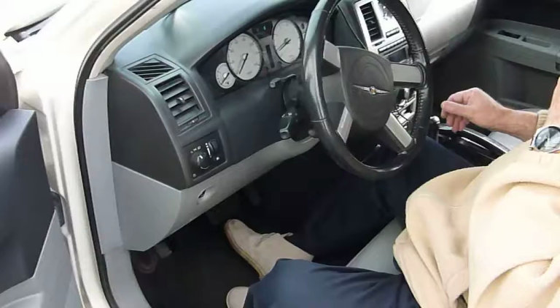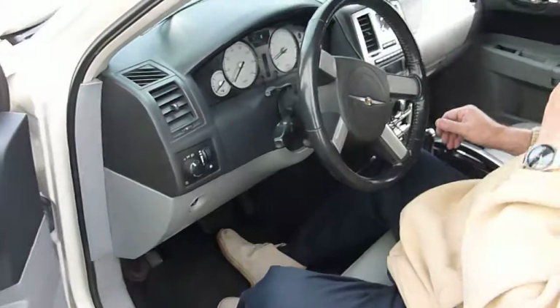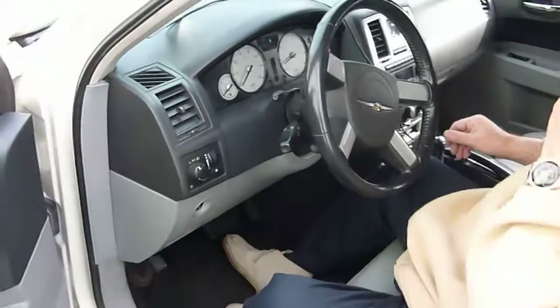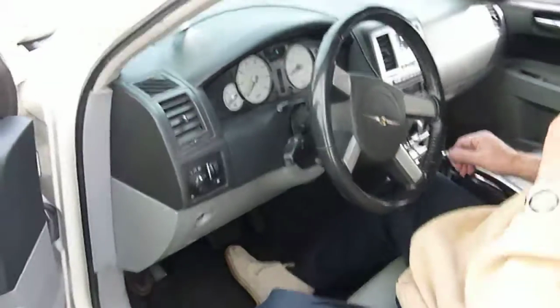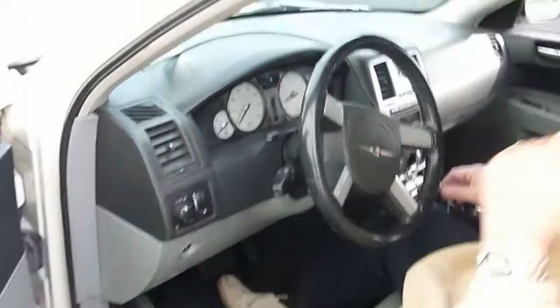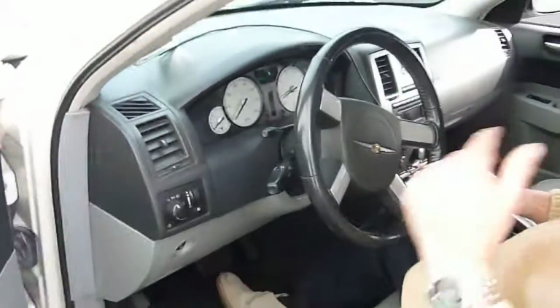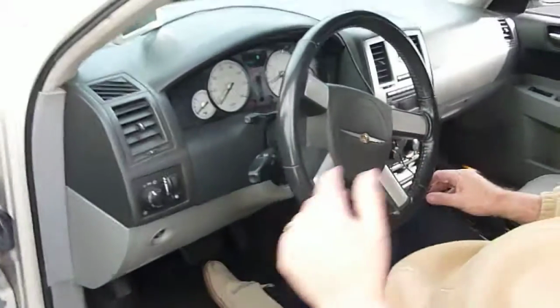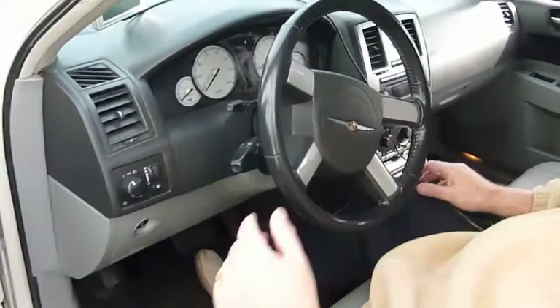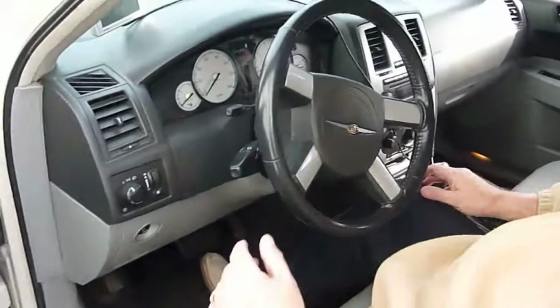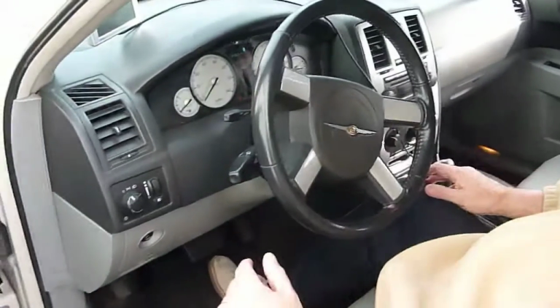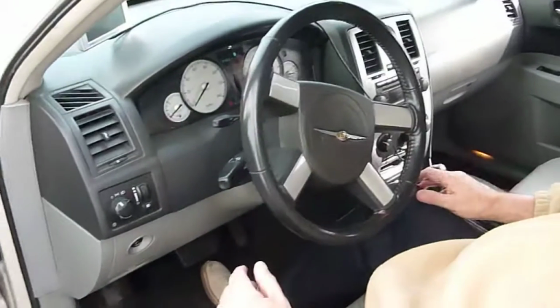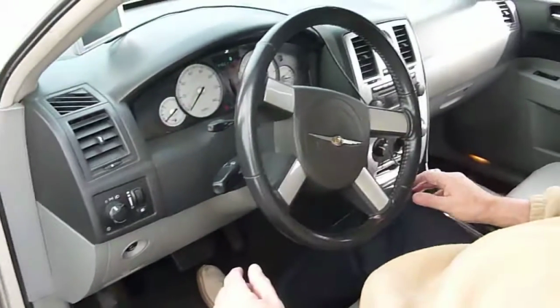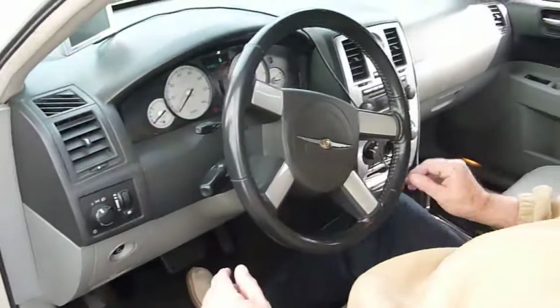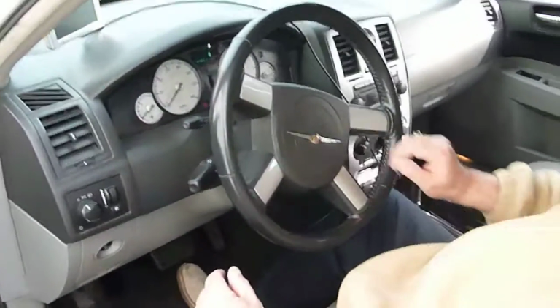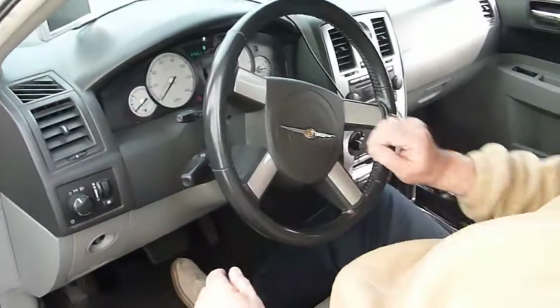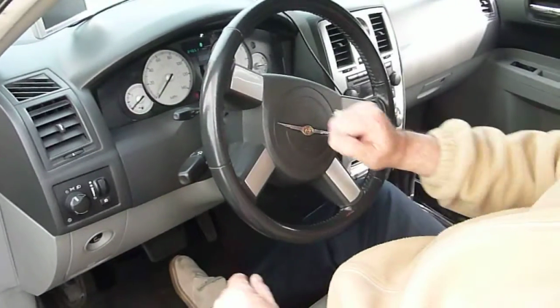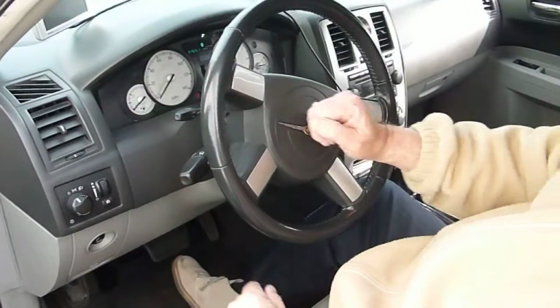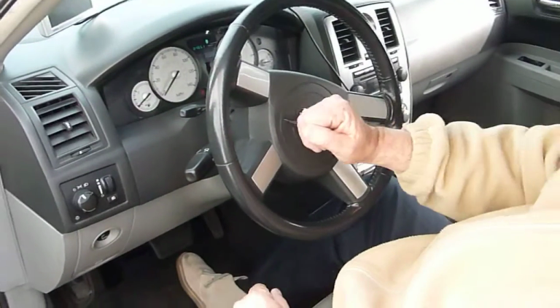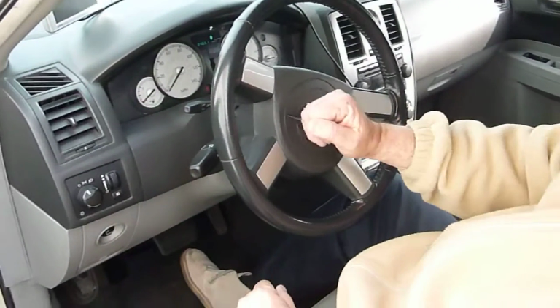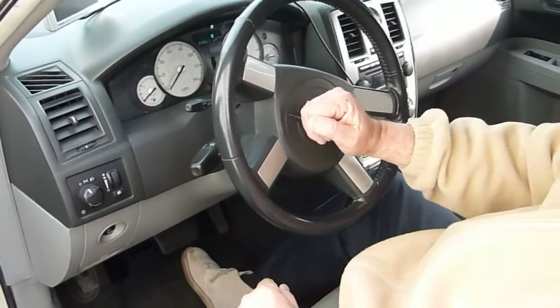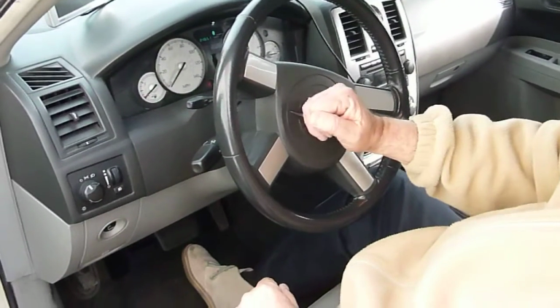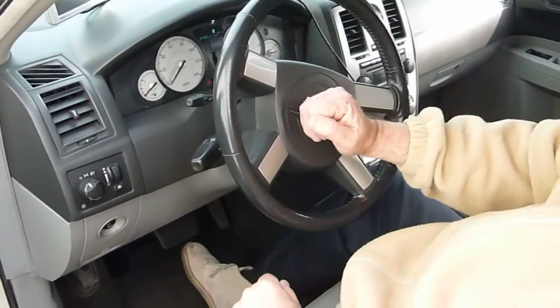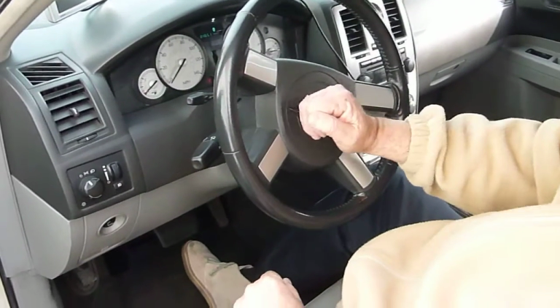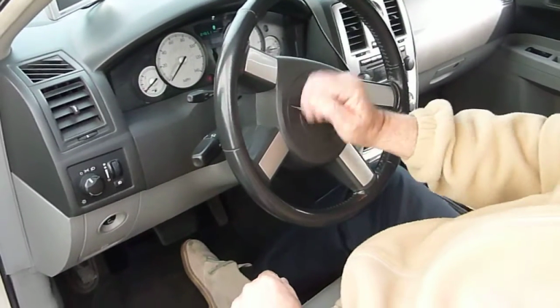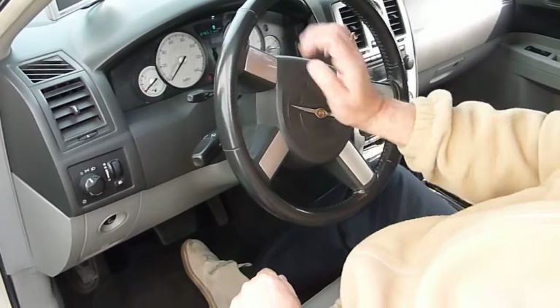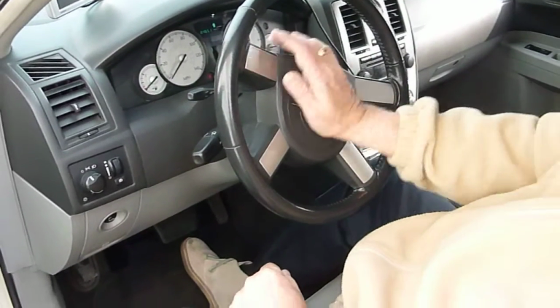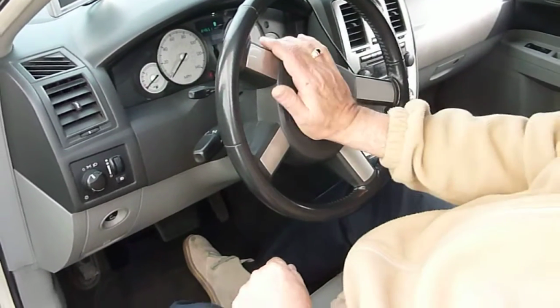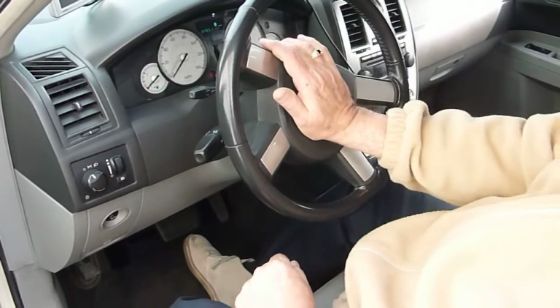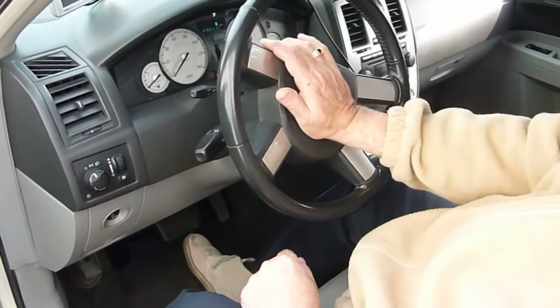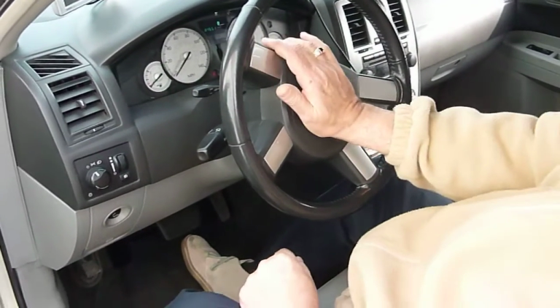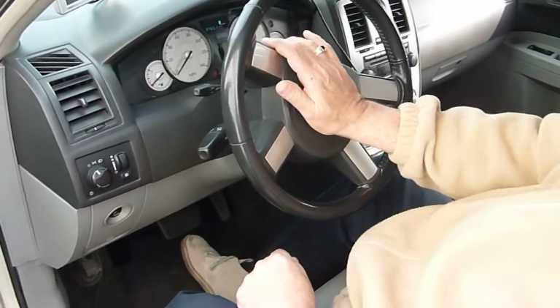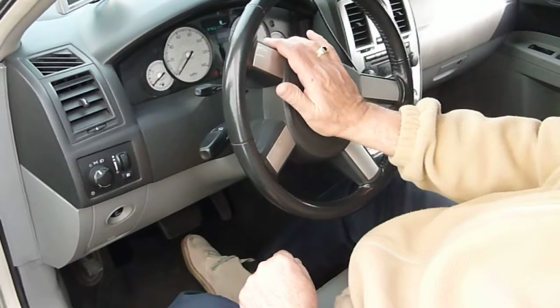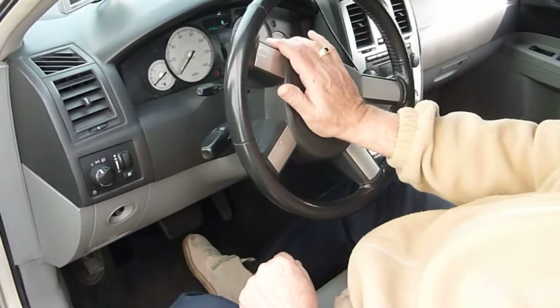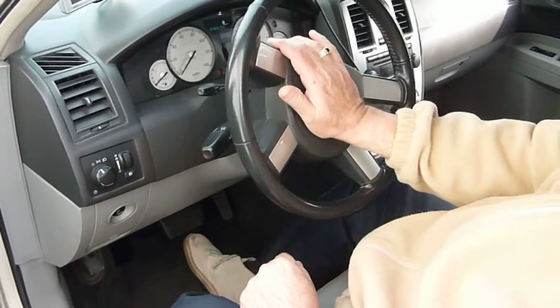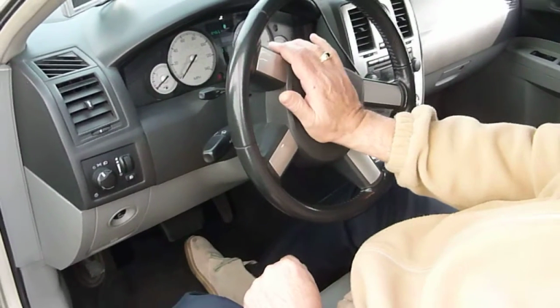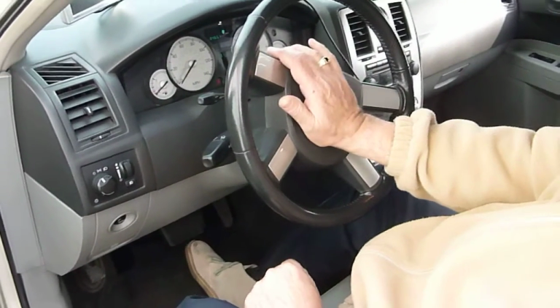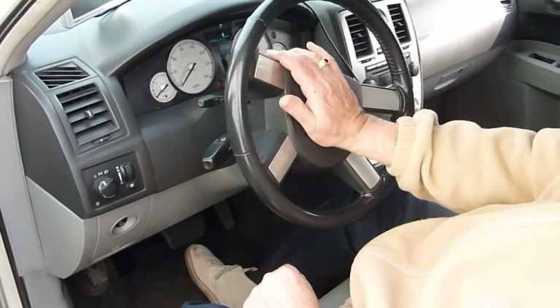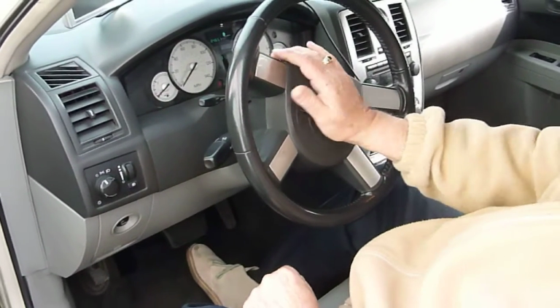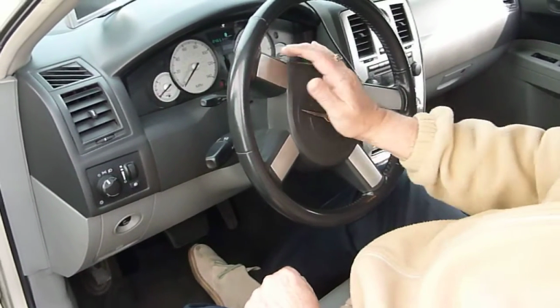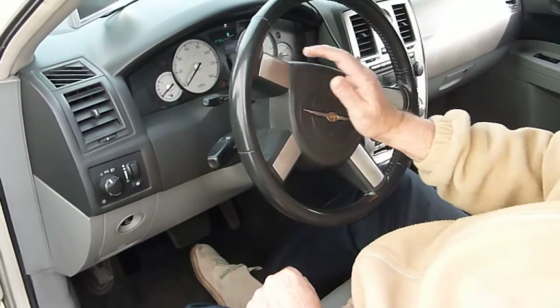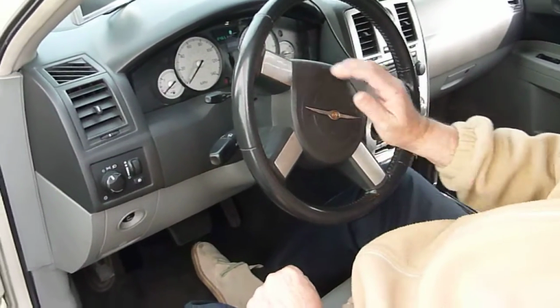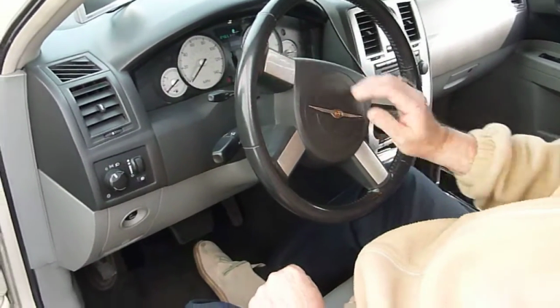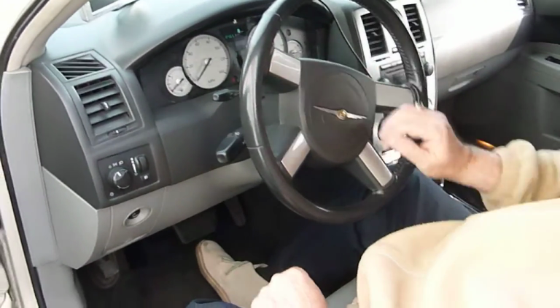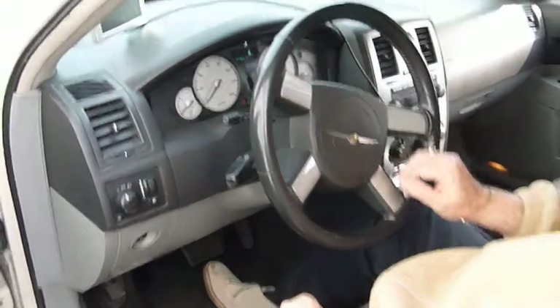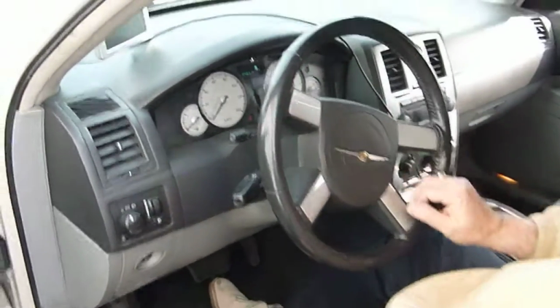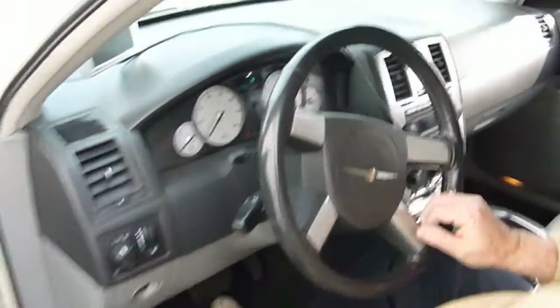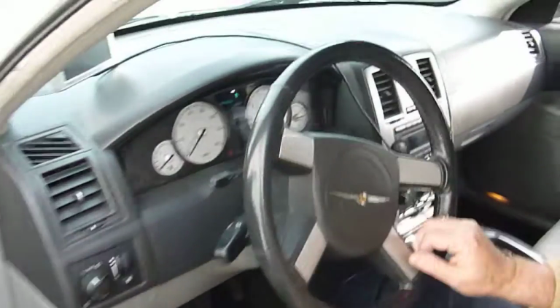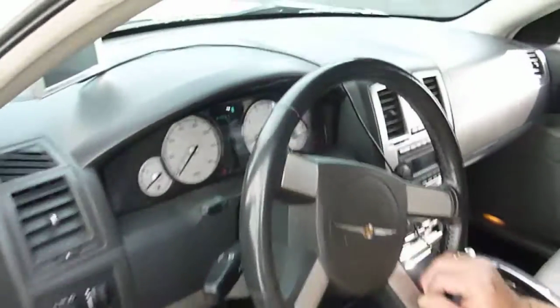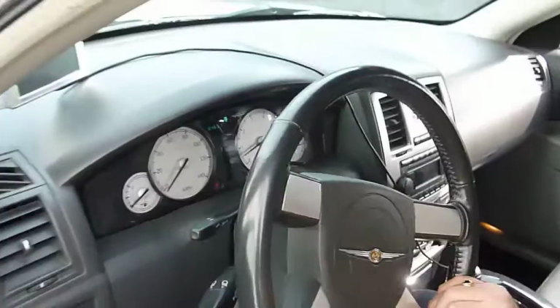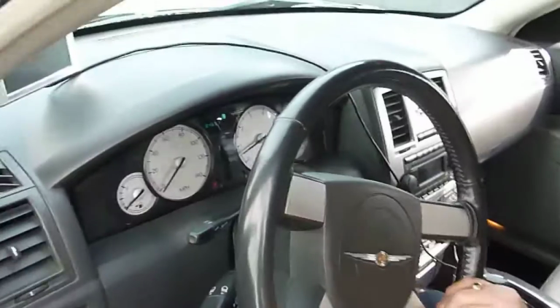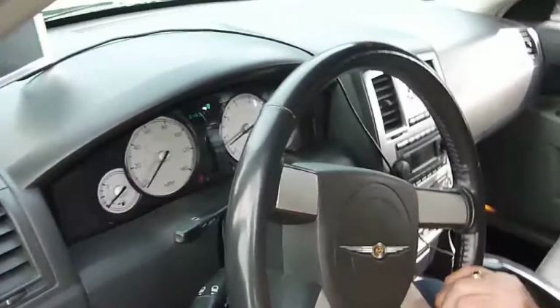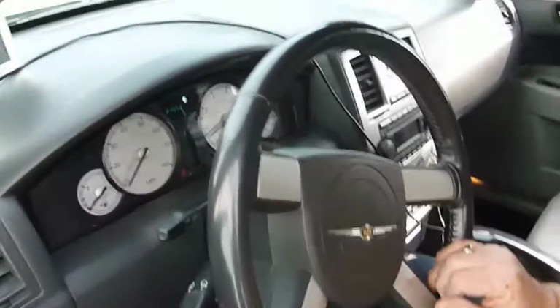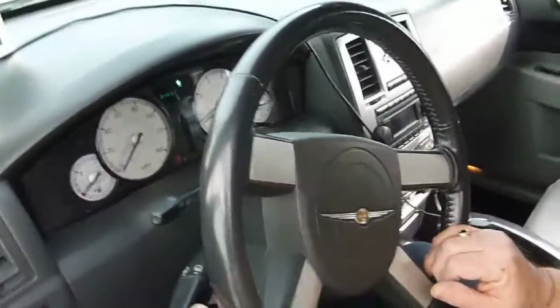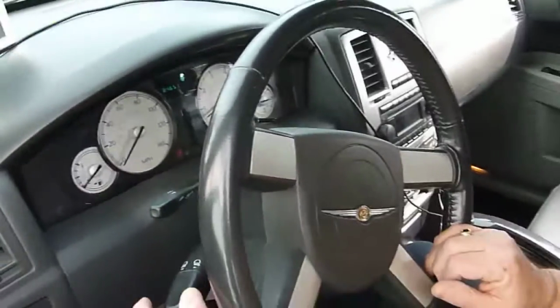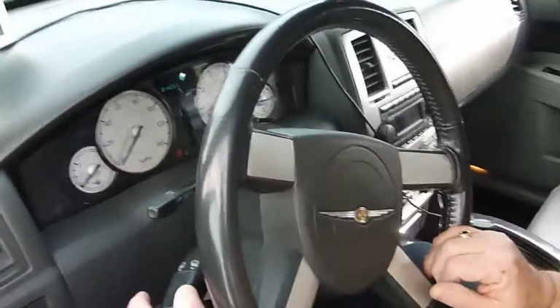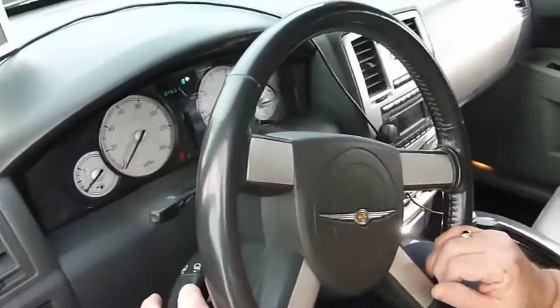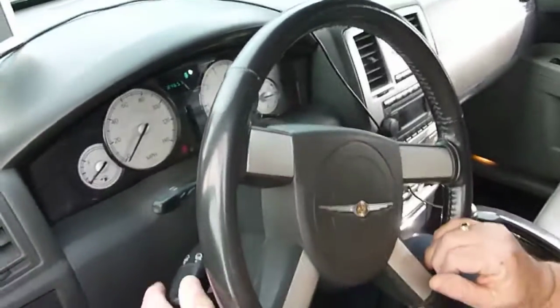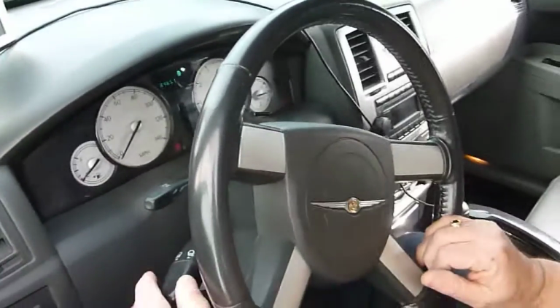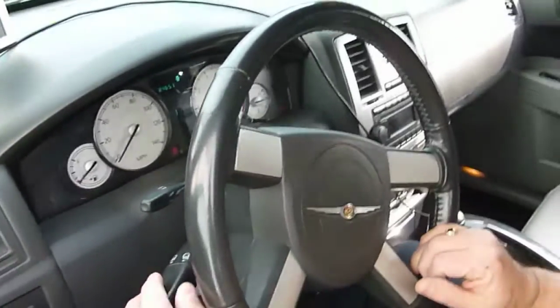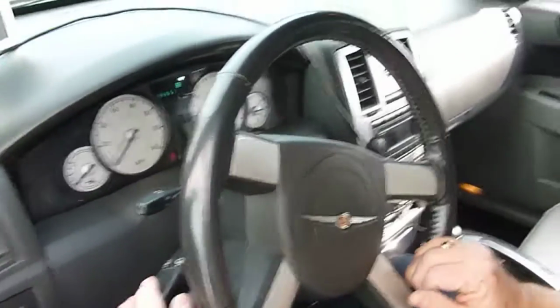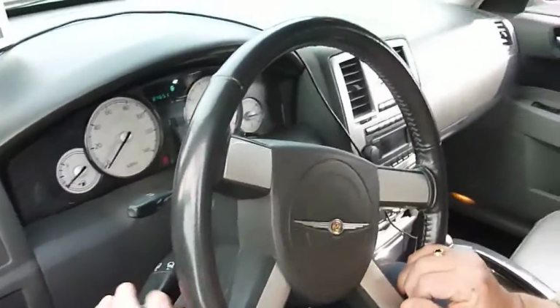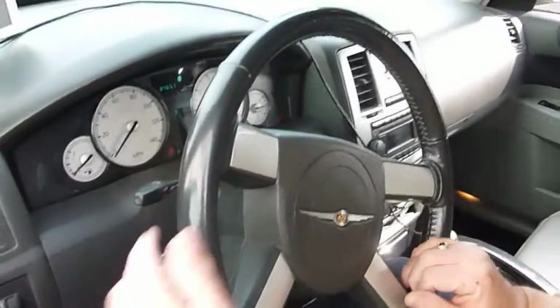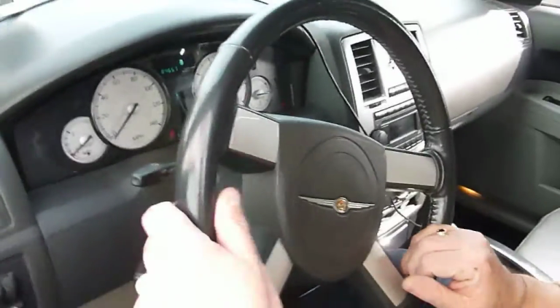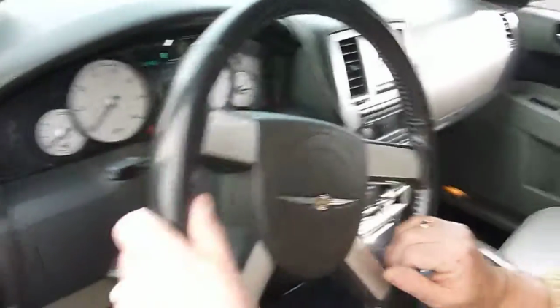We'll do the horn. Horn works good. And we have all the gauges working, right? Yeah.